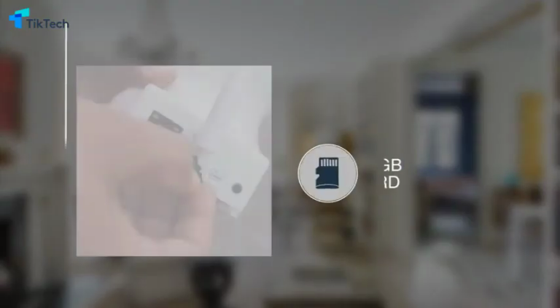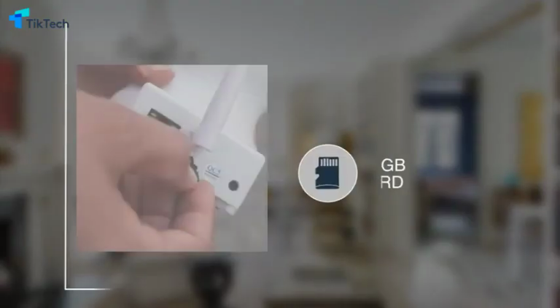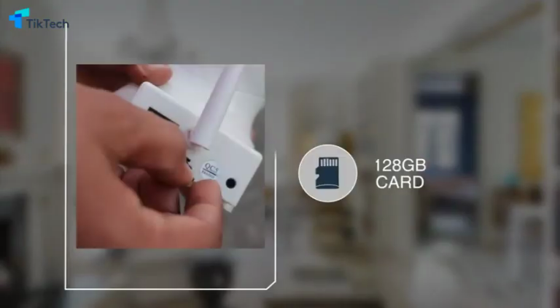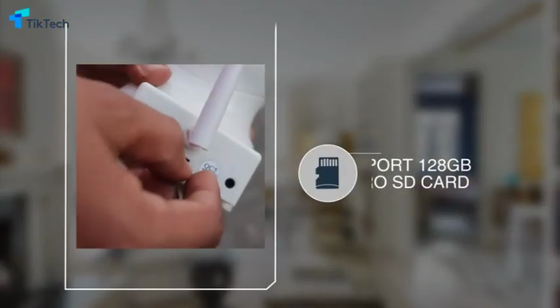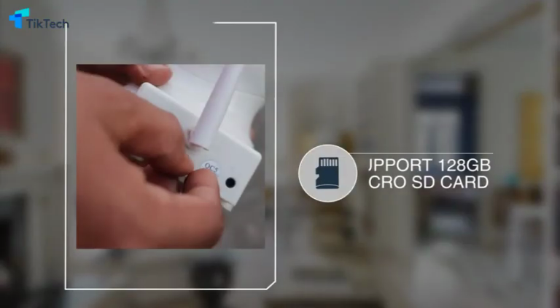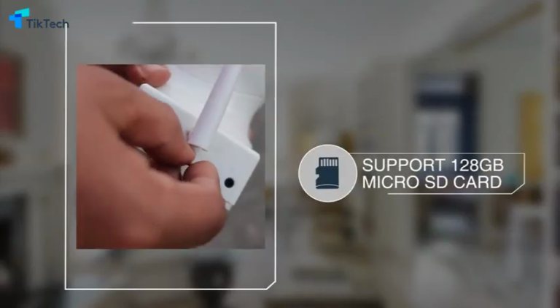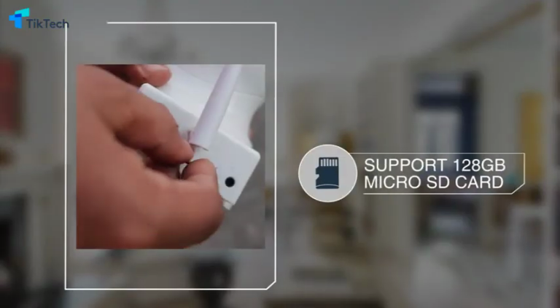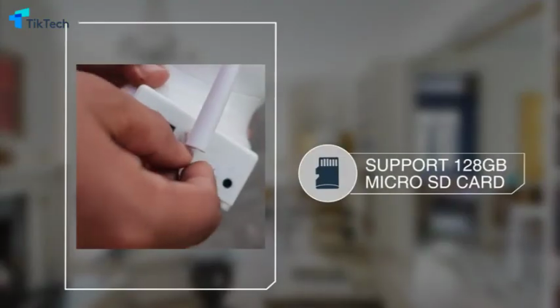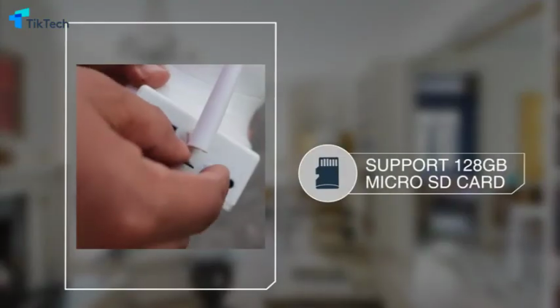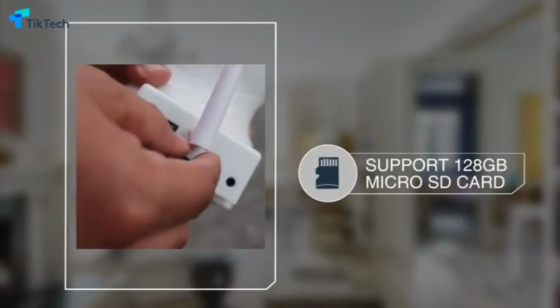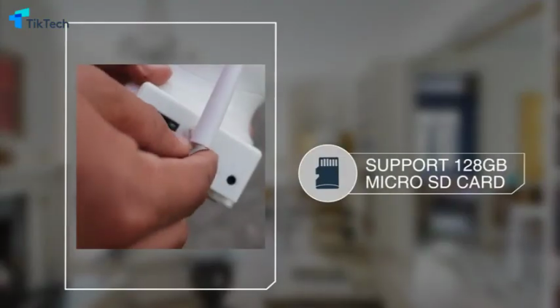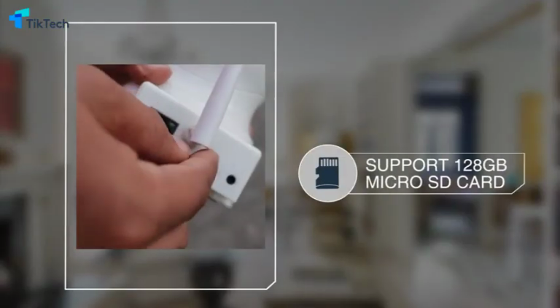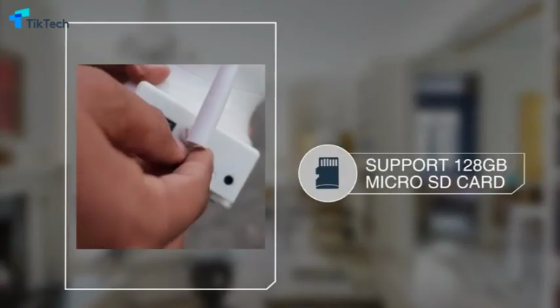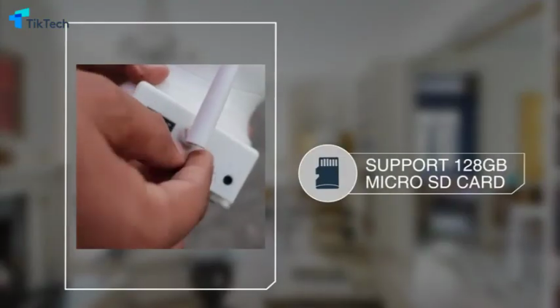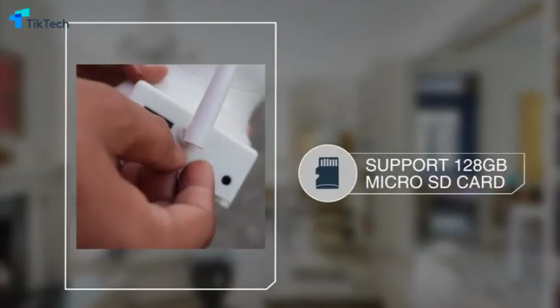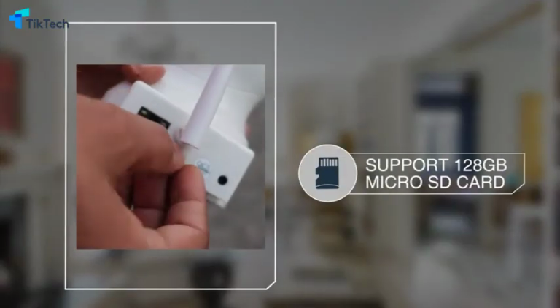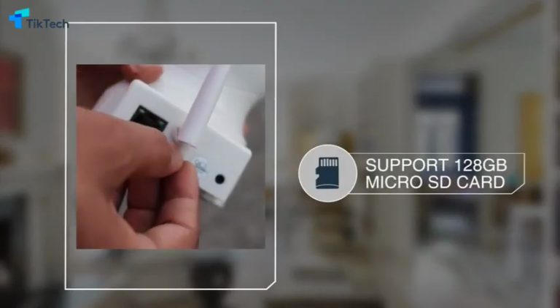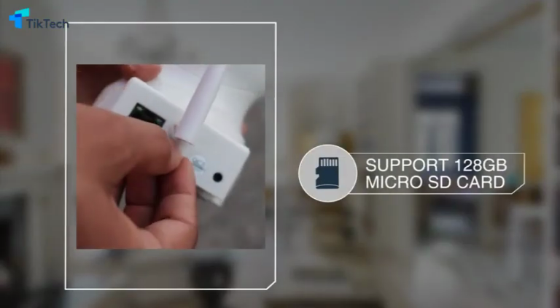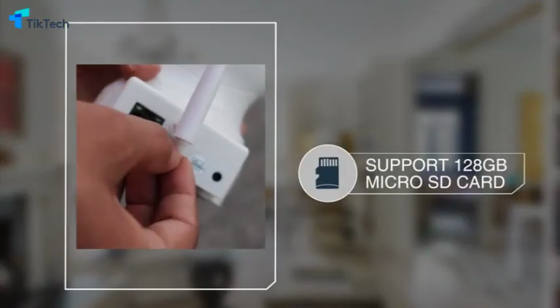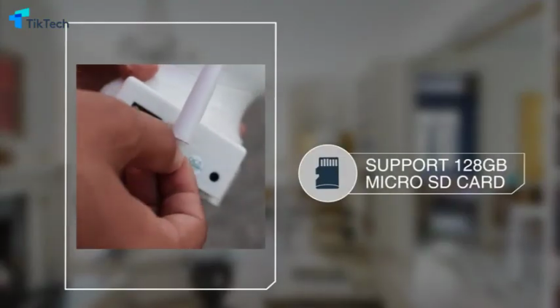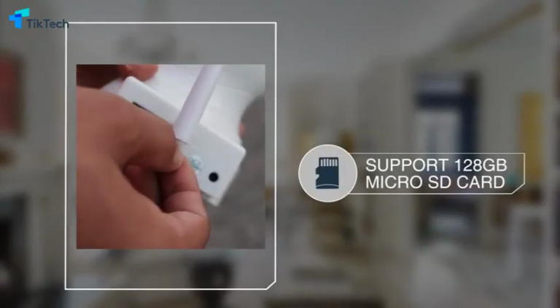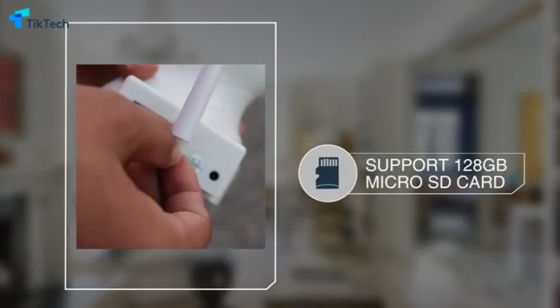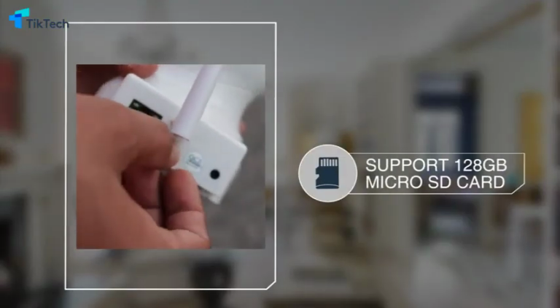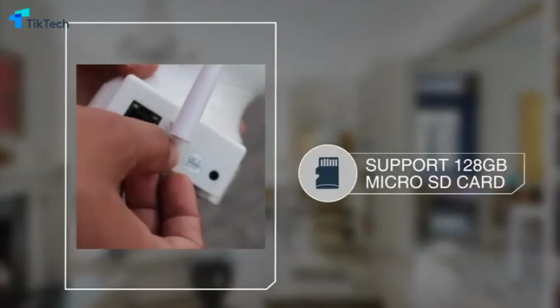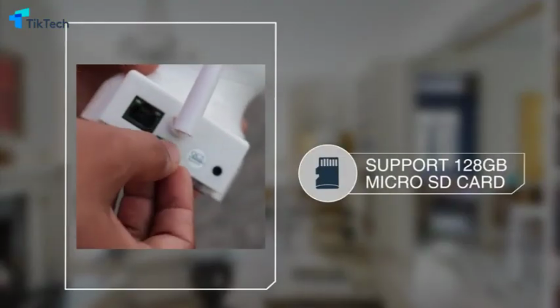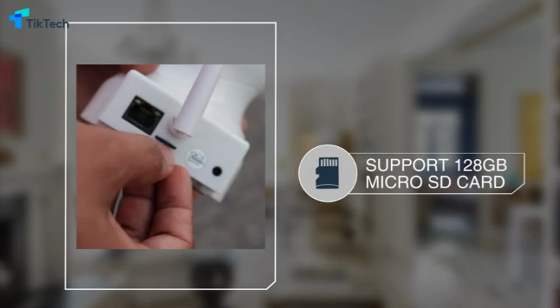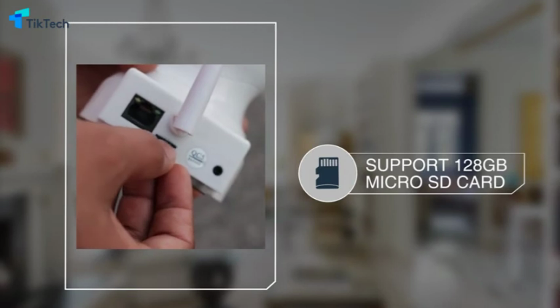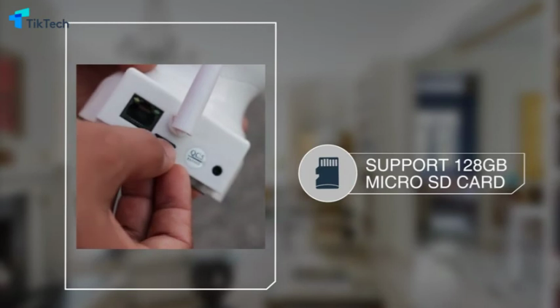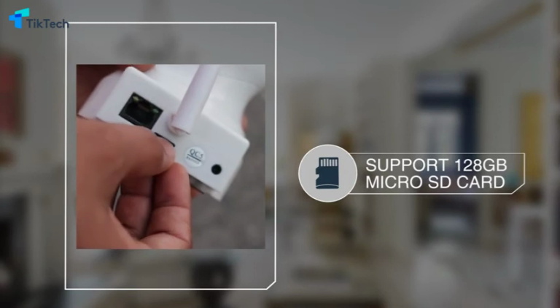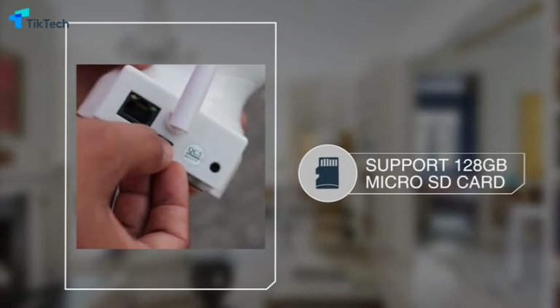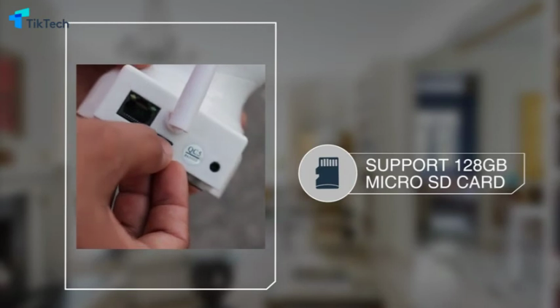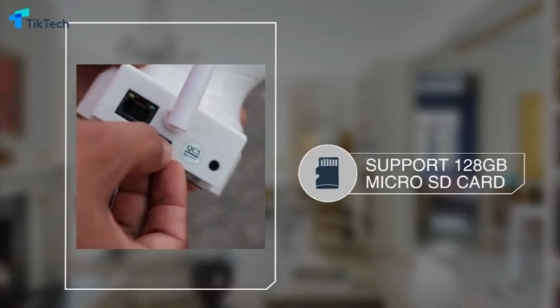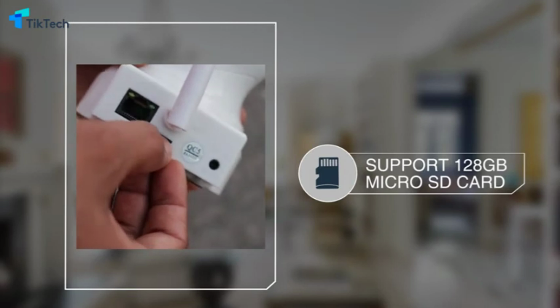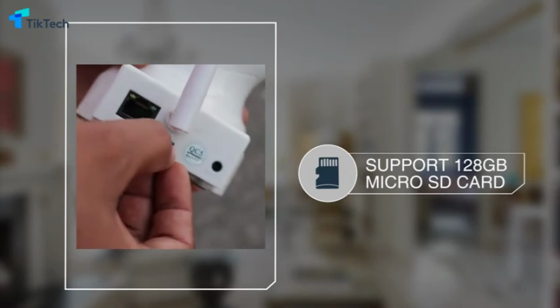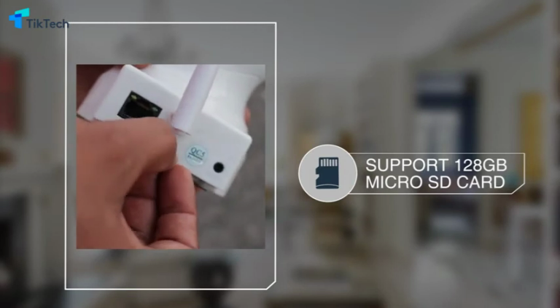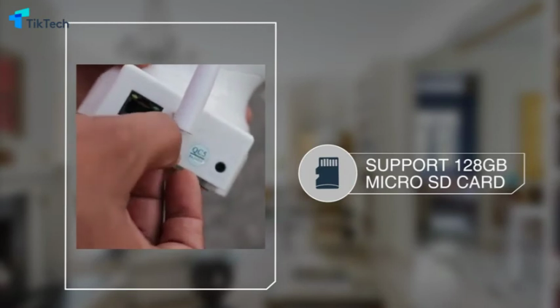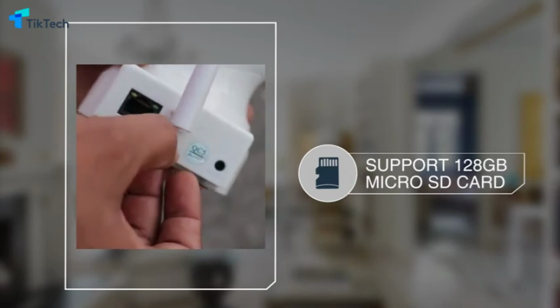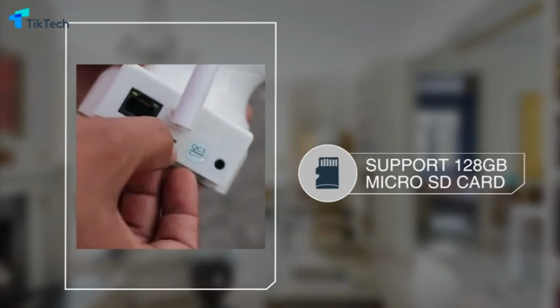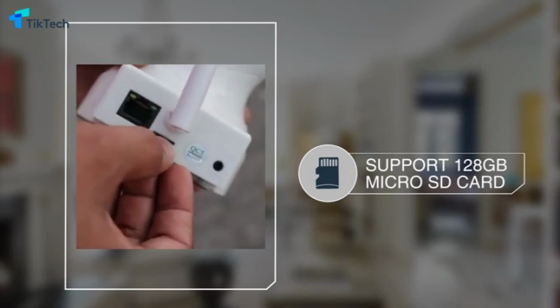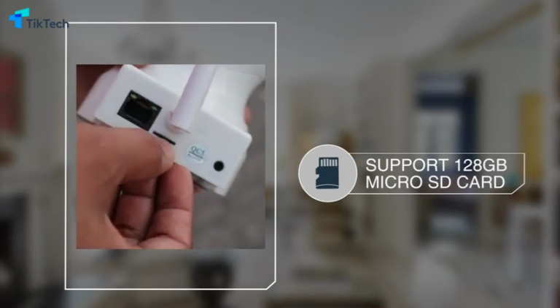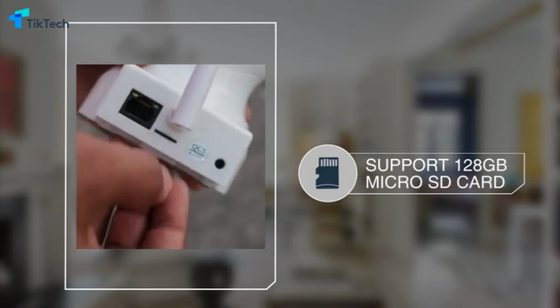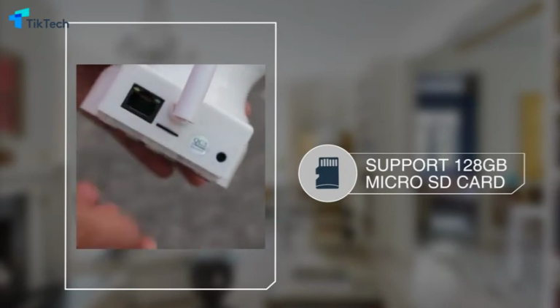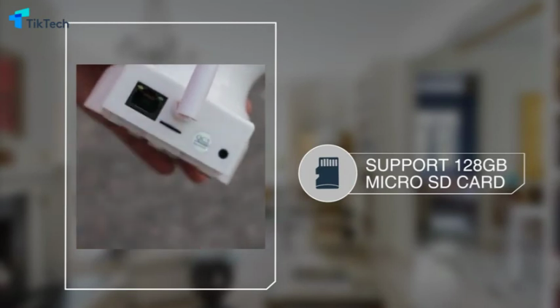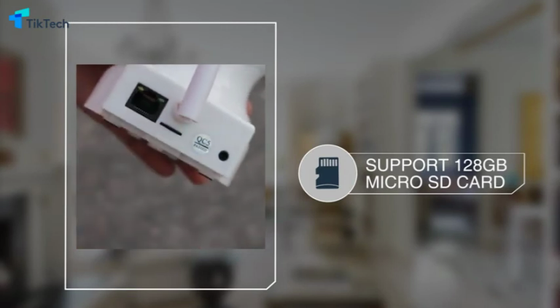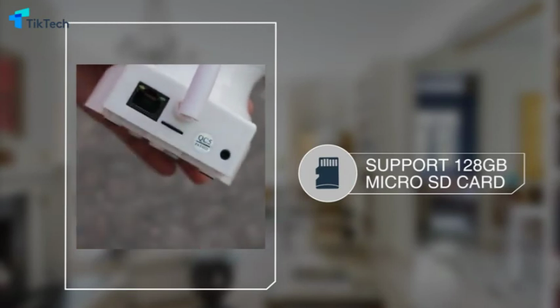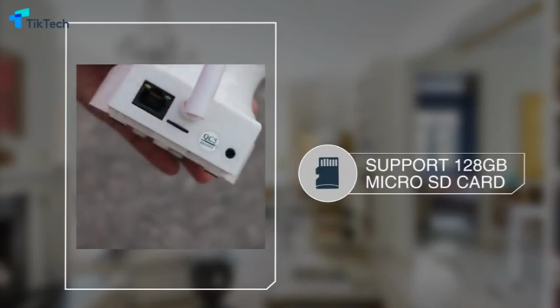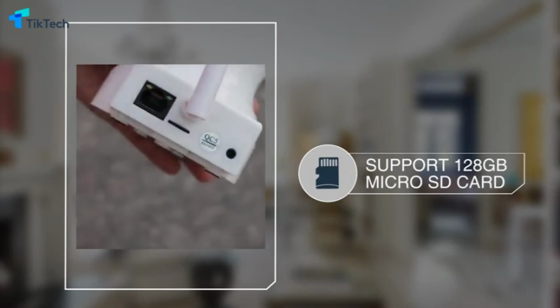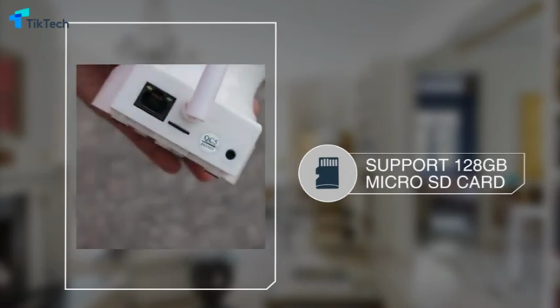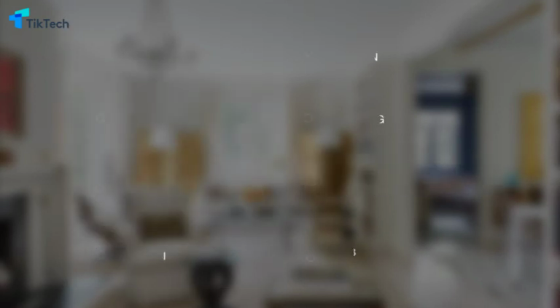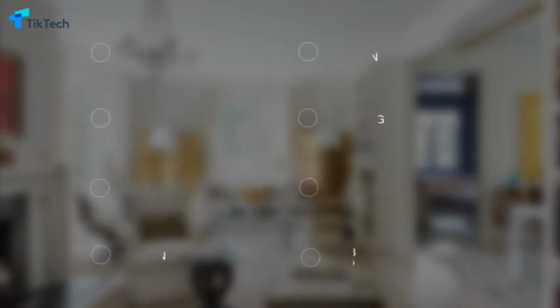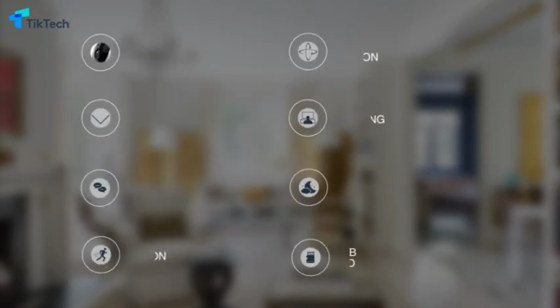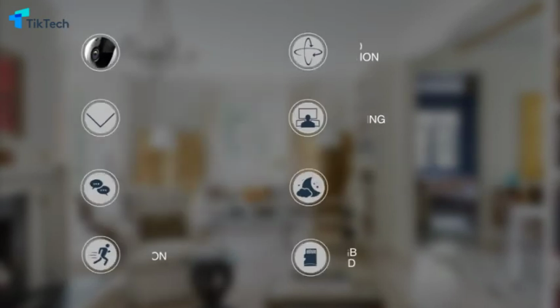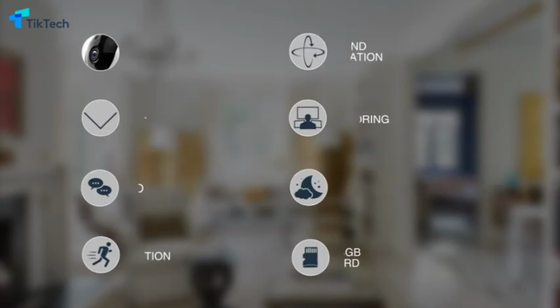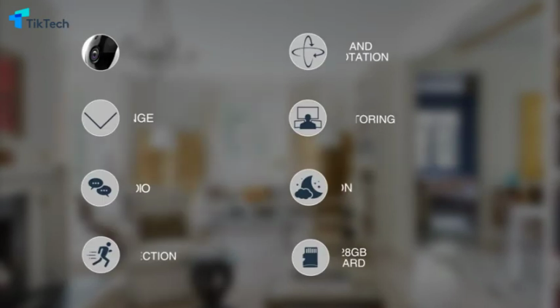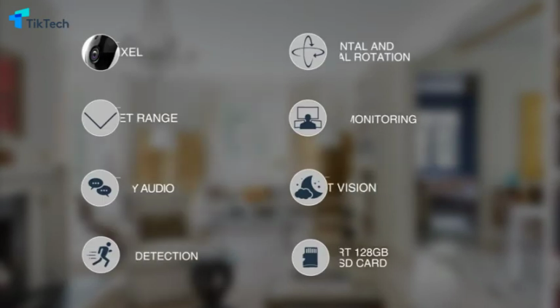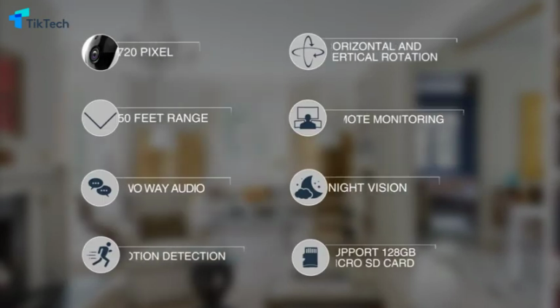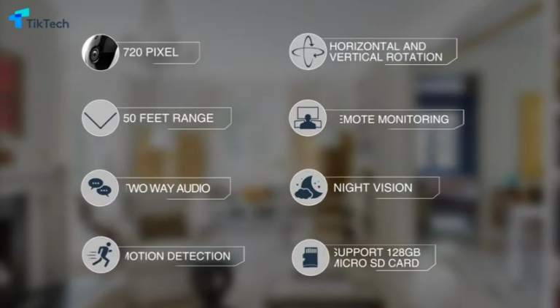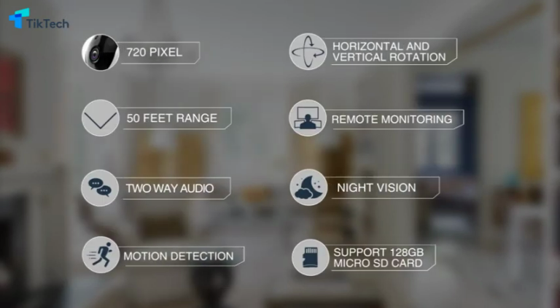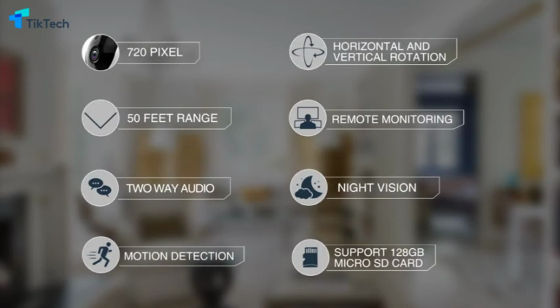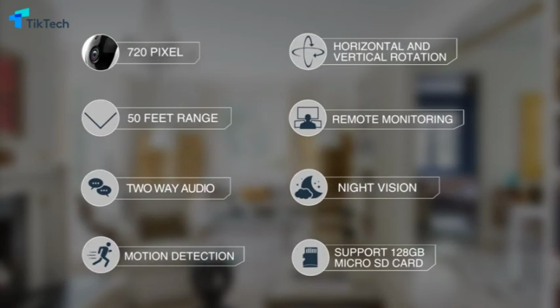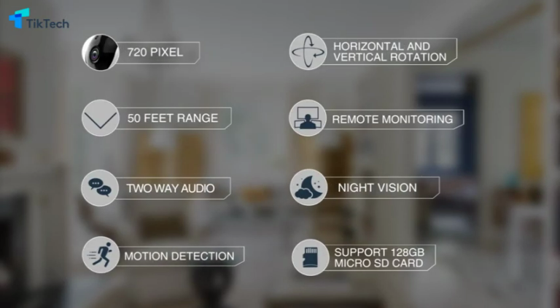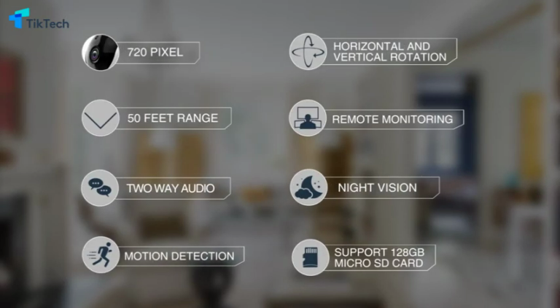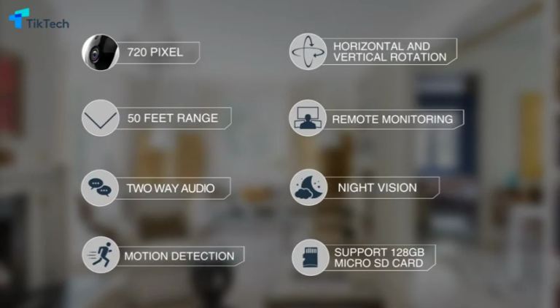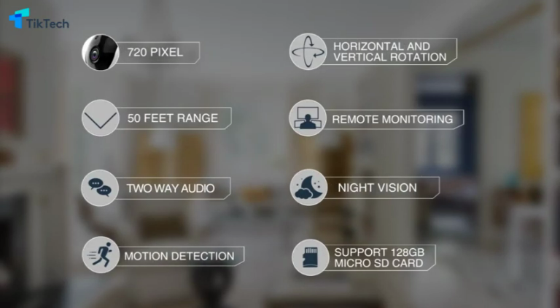Support for up to 128GB microSD card storage, which can keep you two months of video recording.